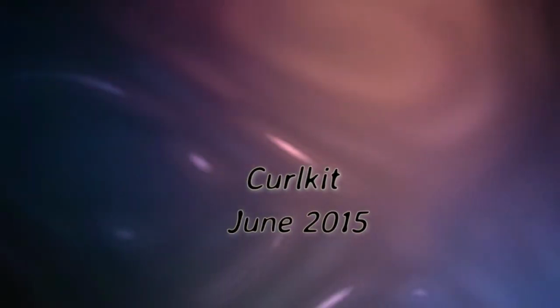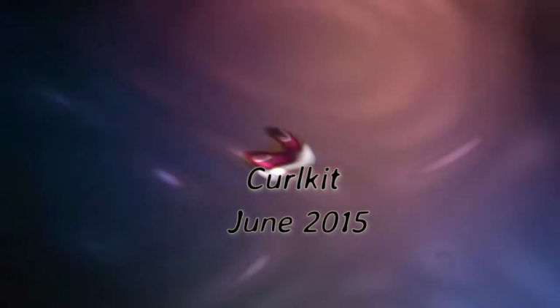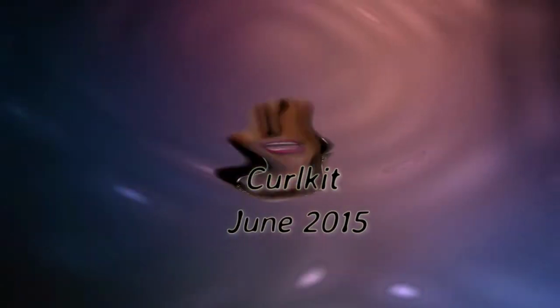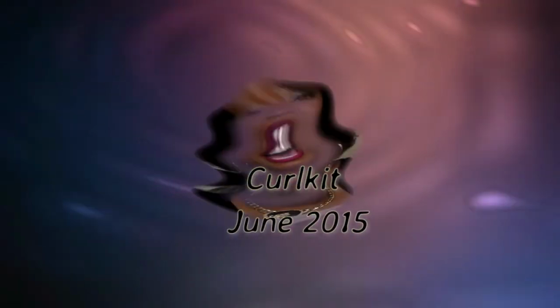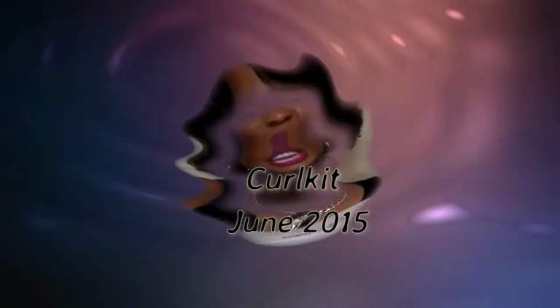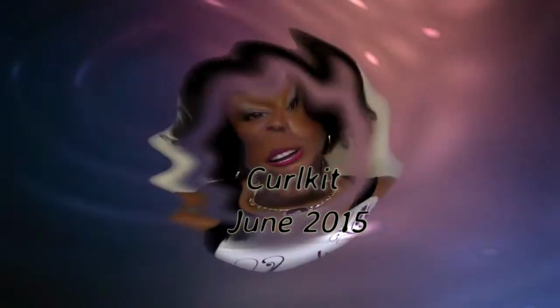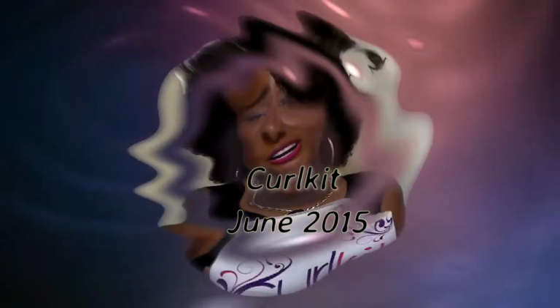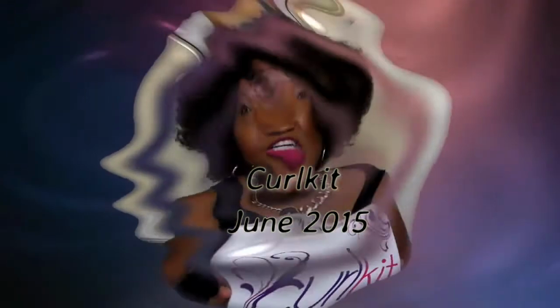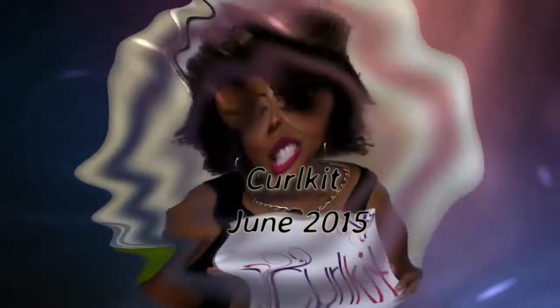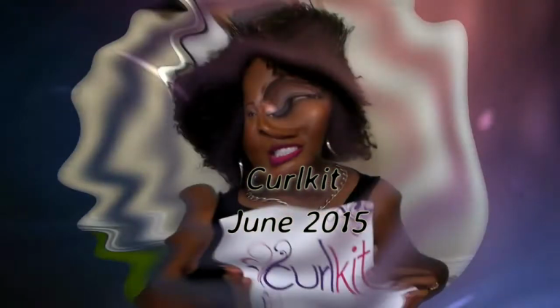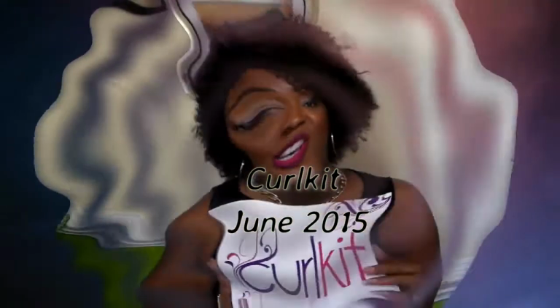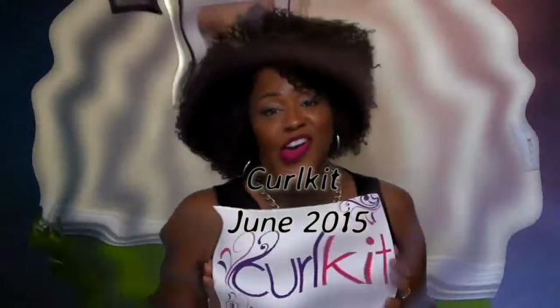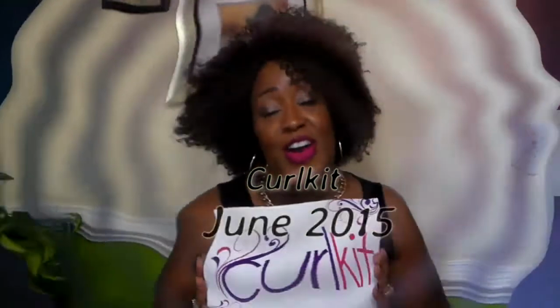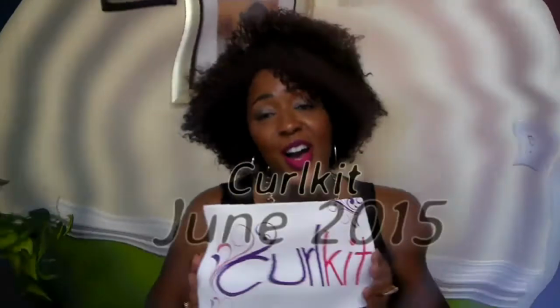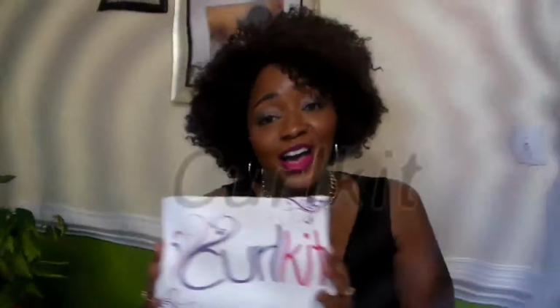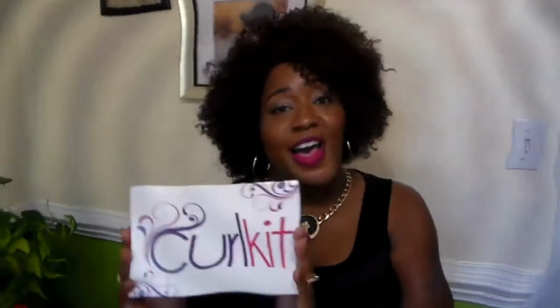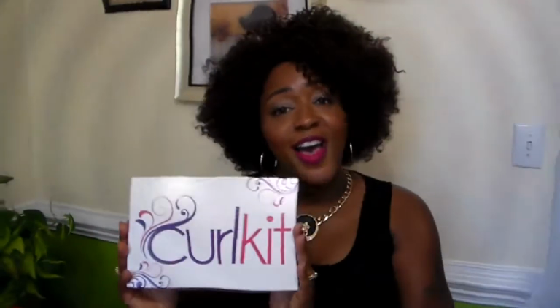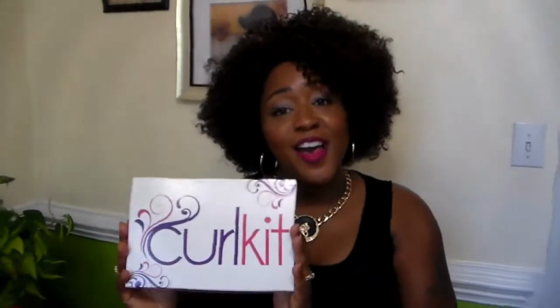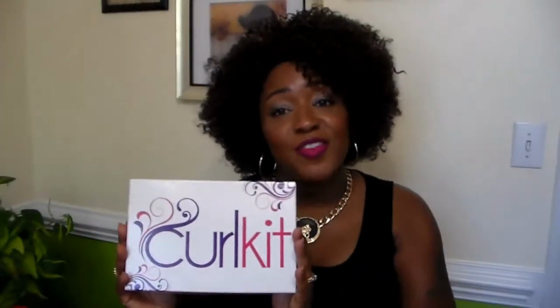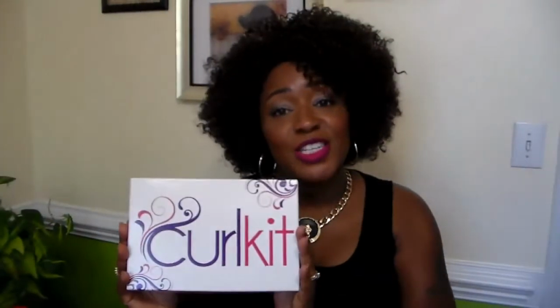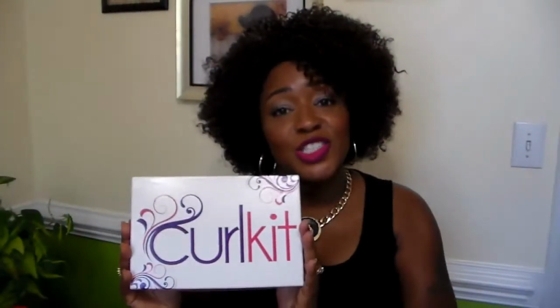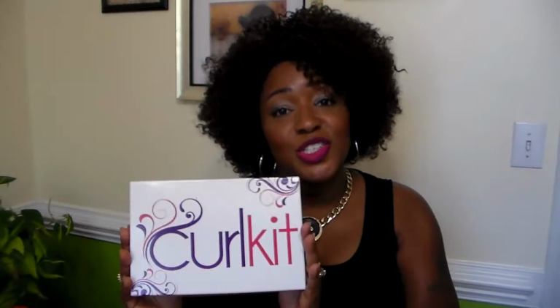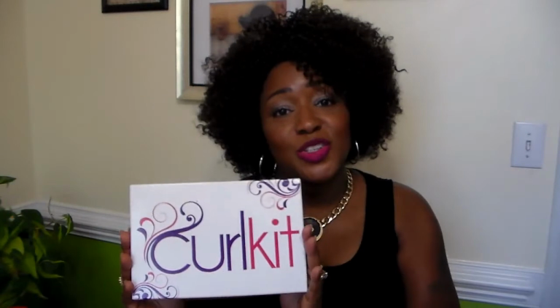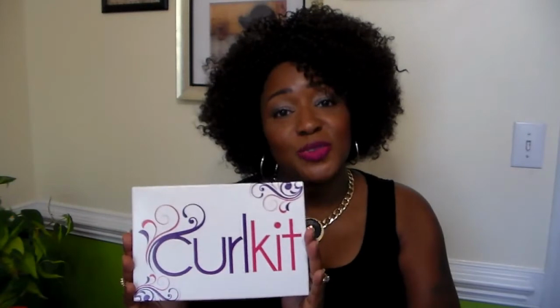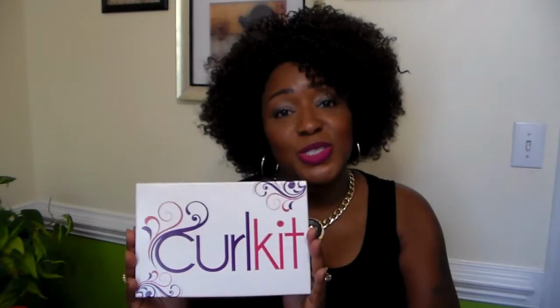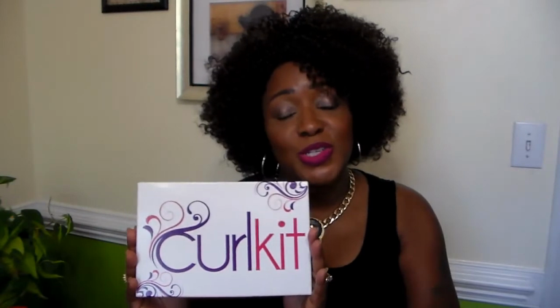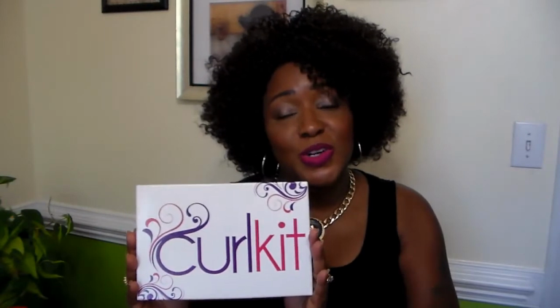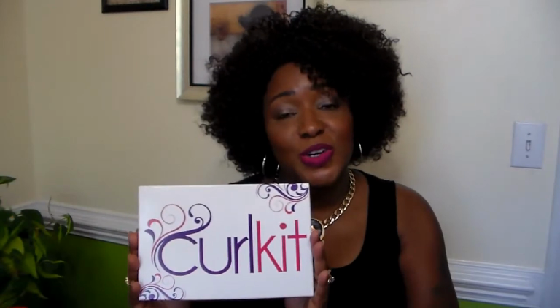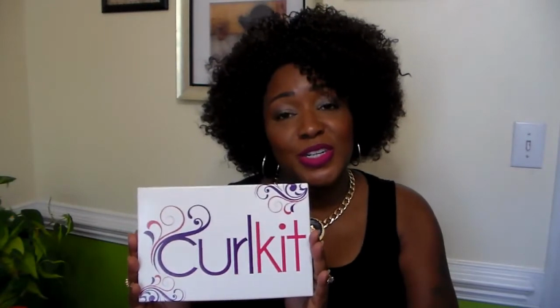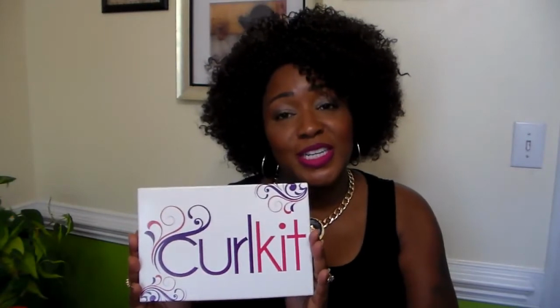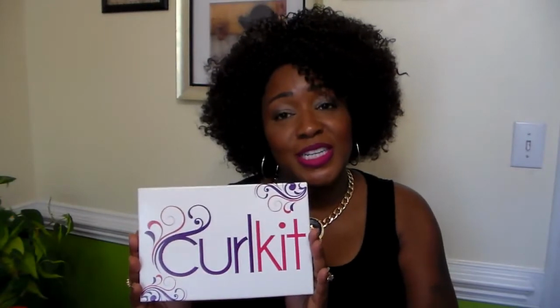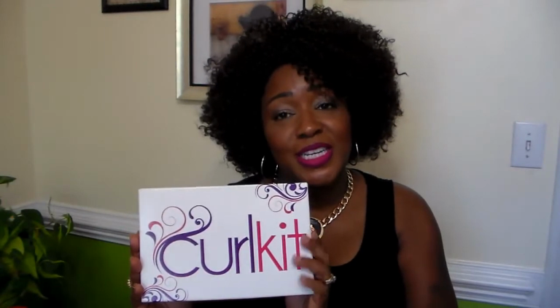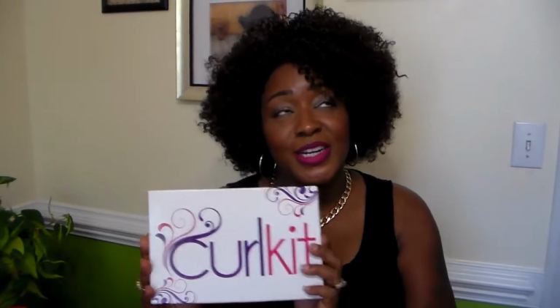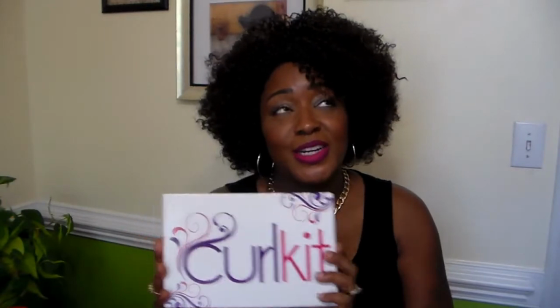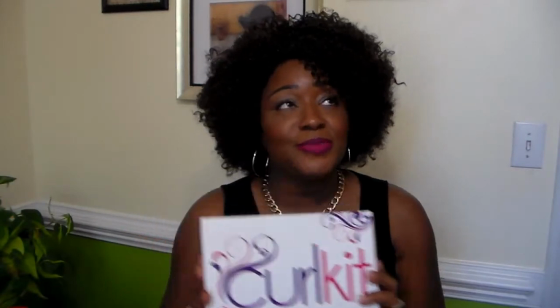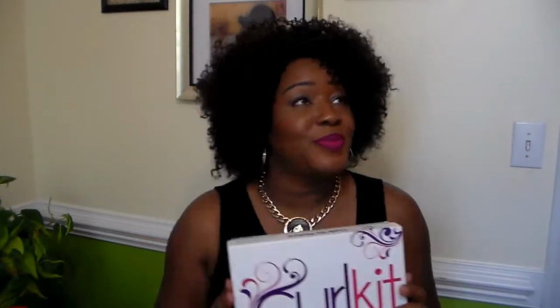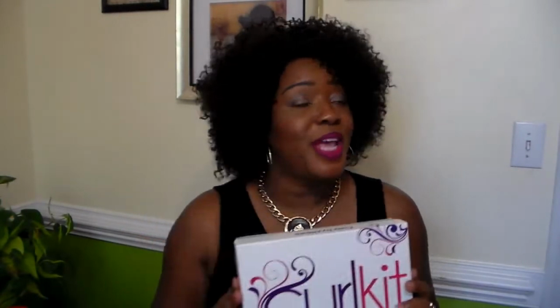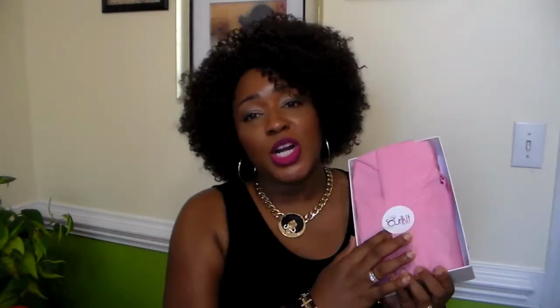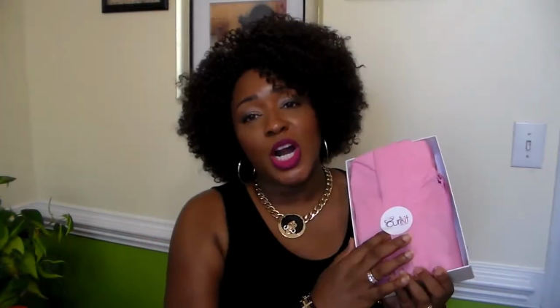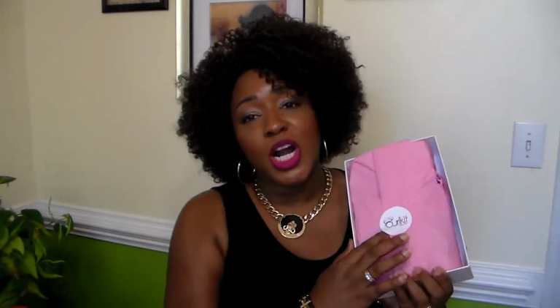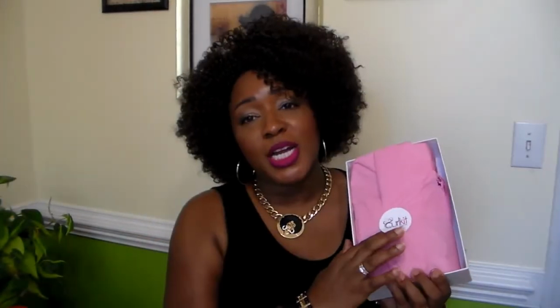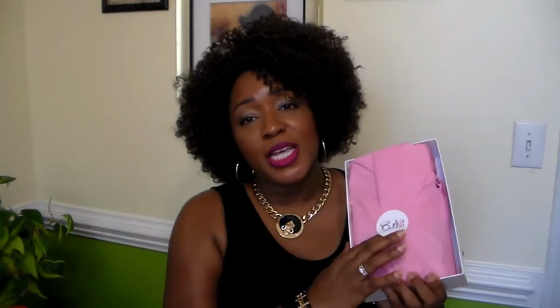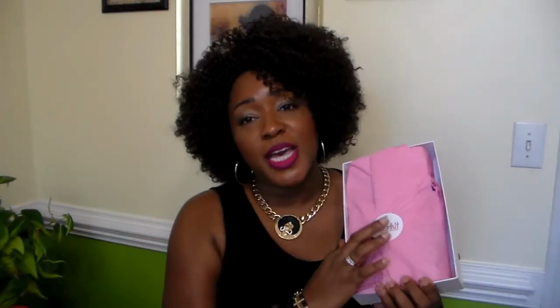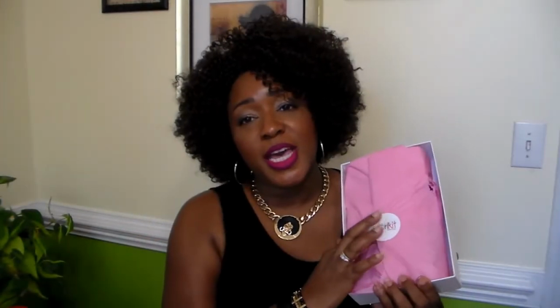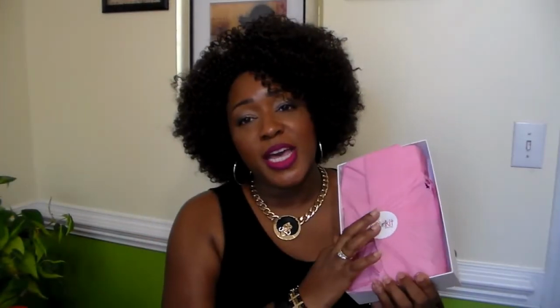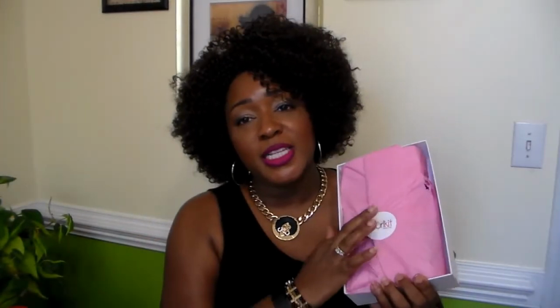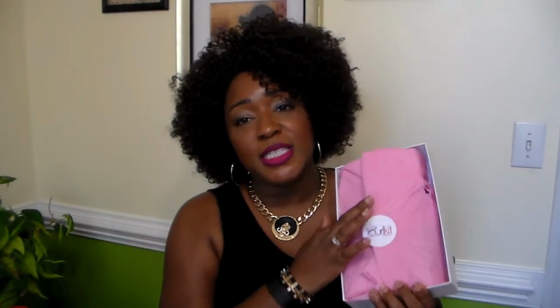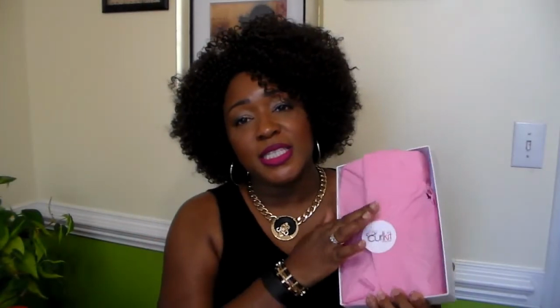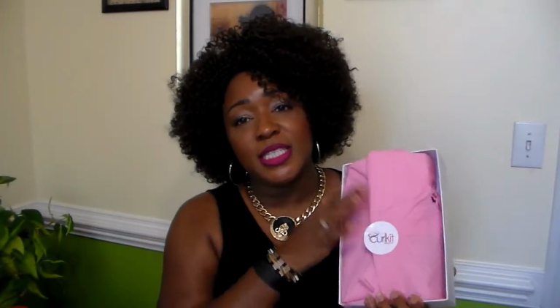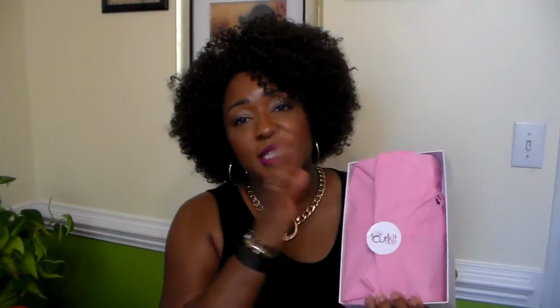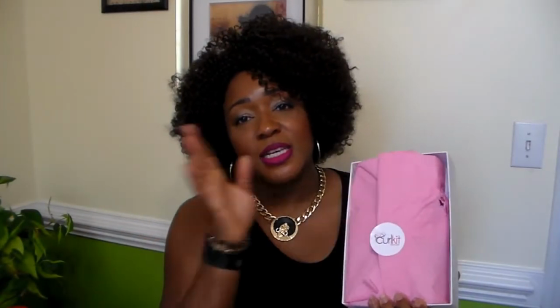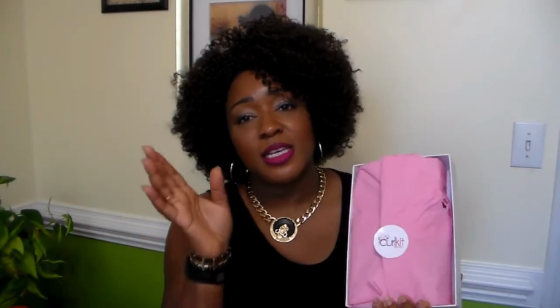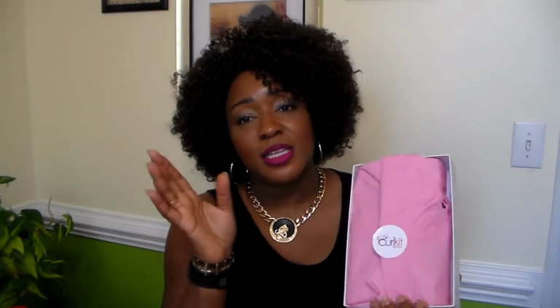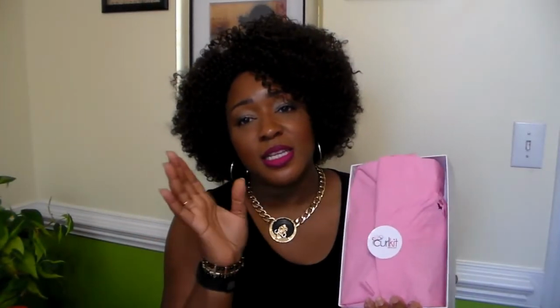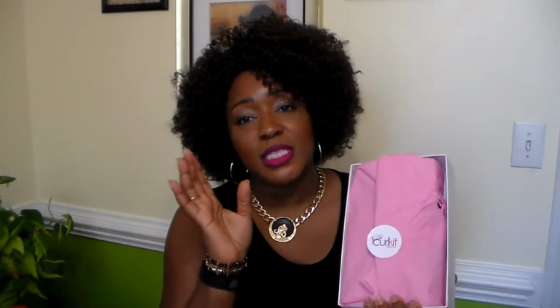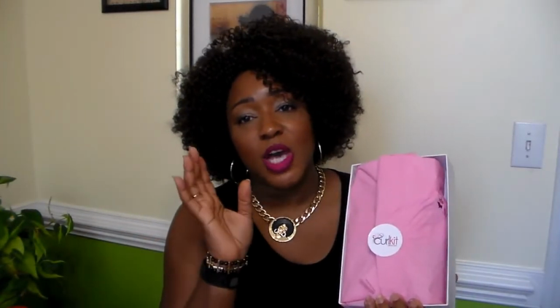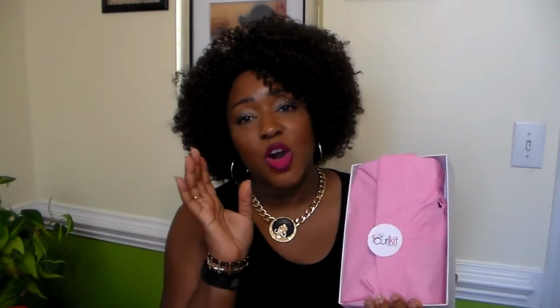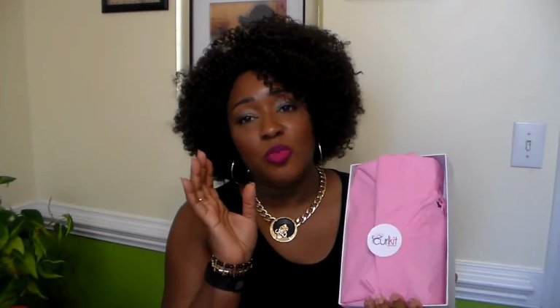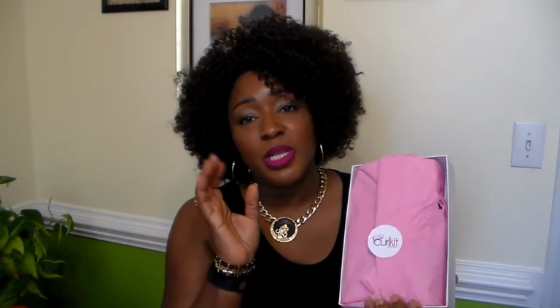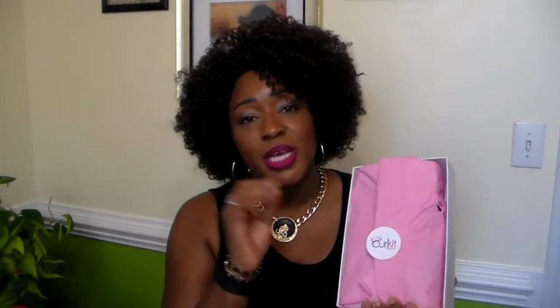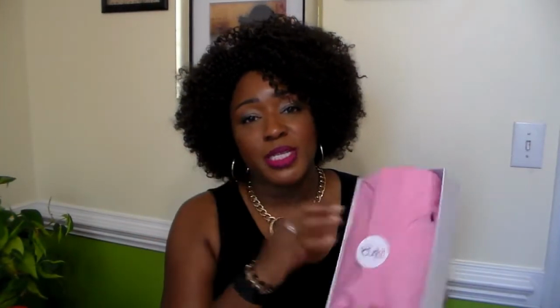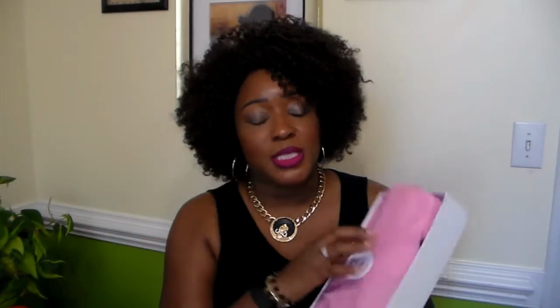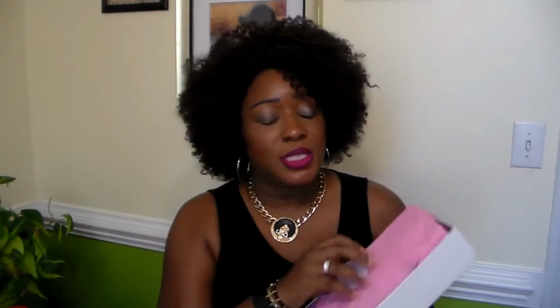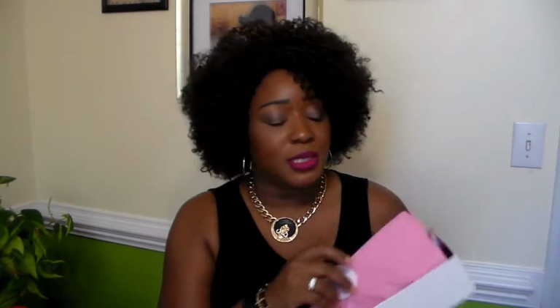Hey y'all! So I have June's Curl Kit here. Curl Kits! Let's open it.